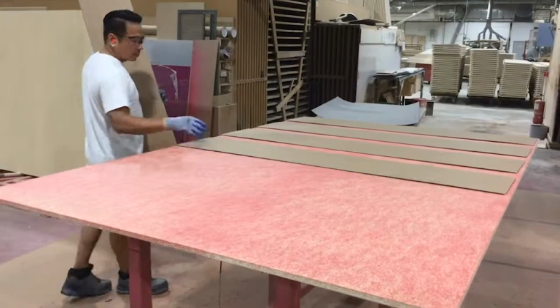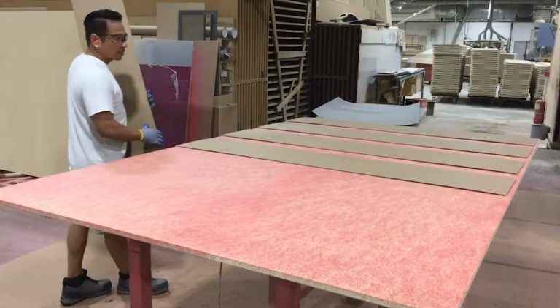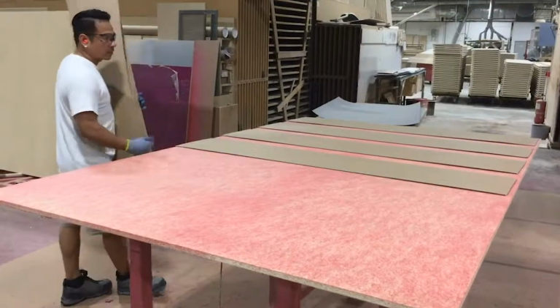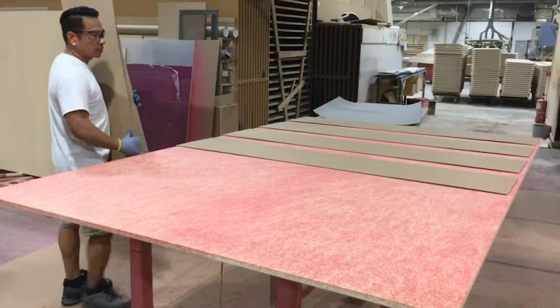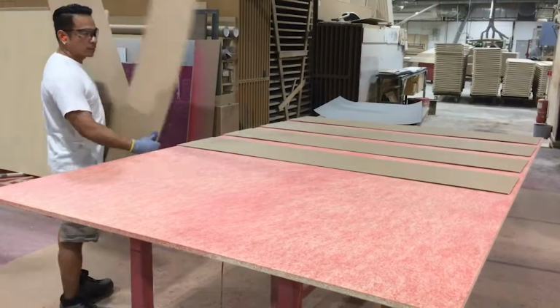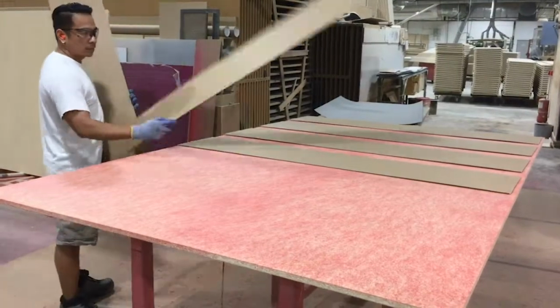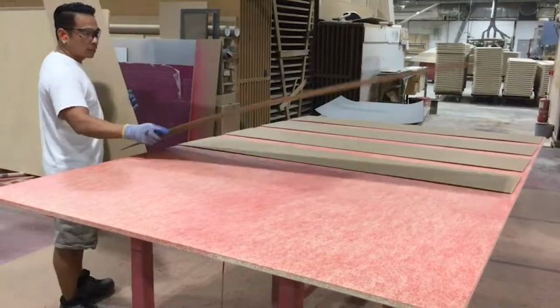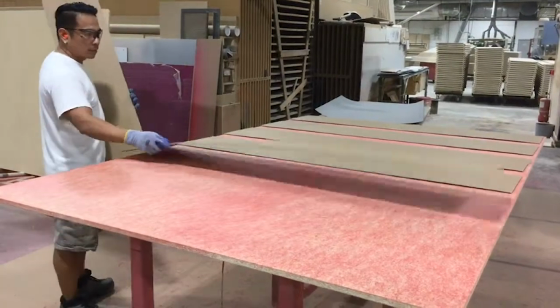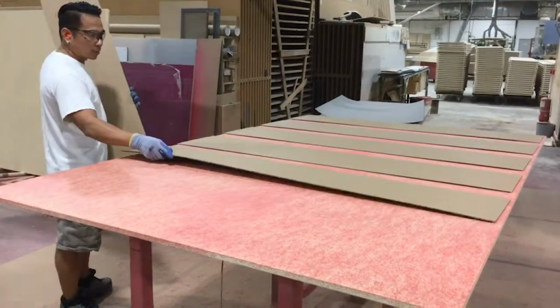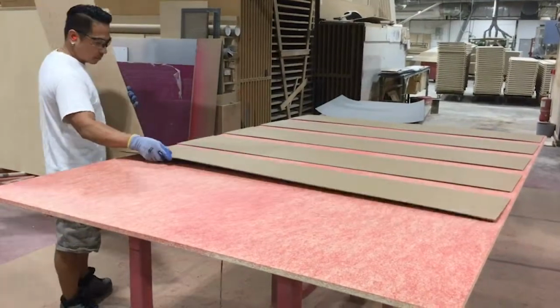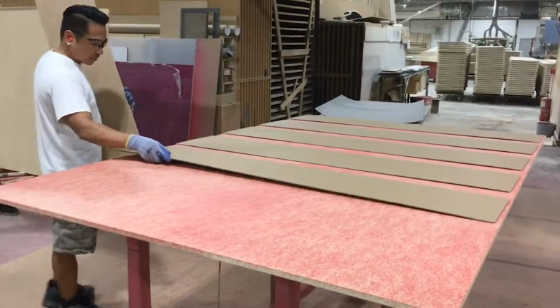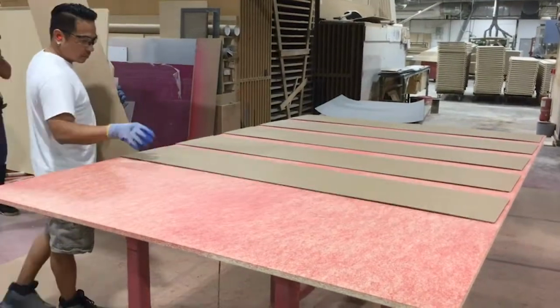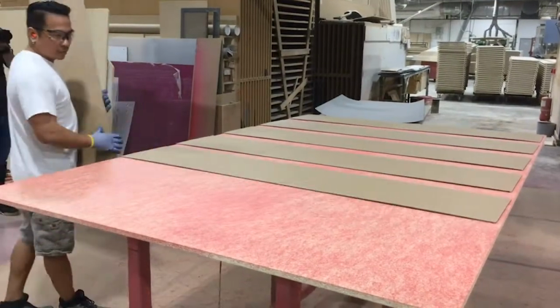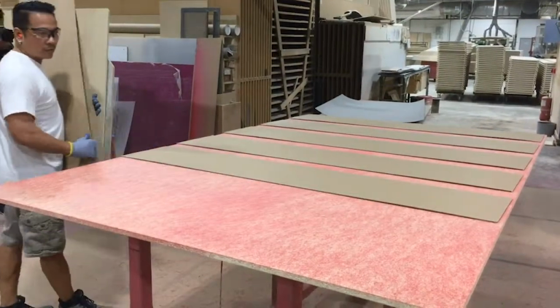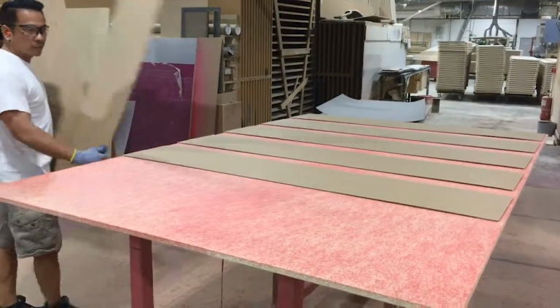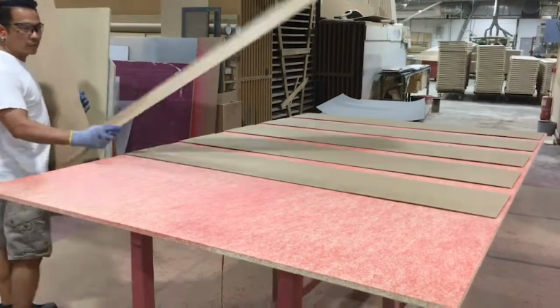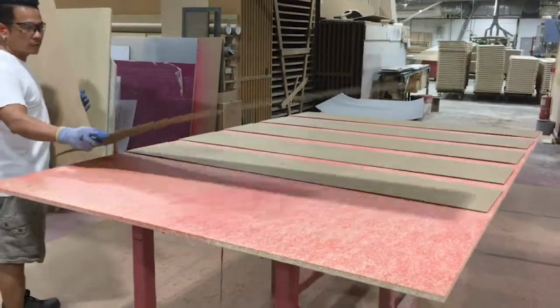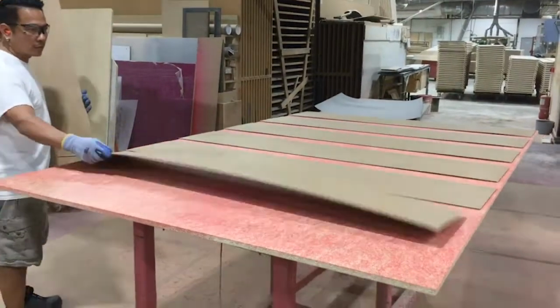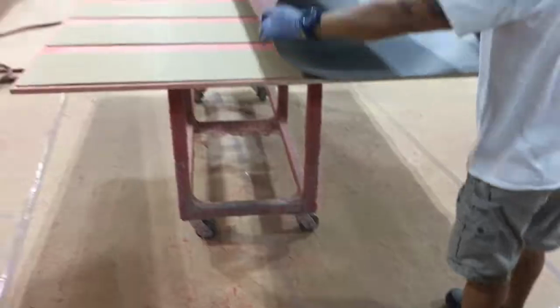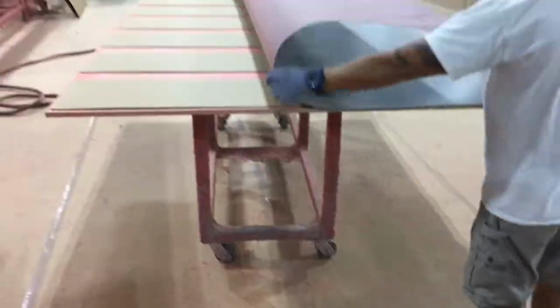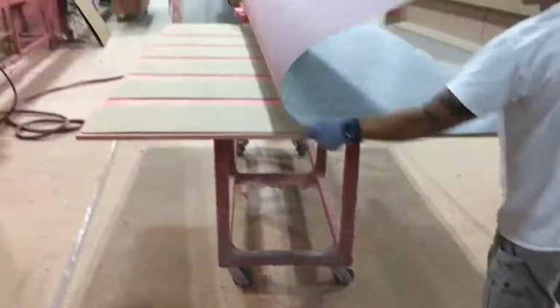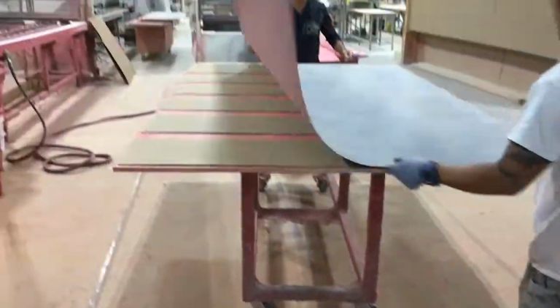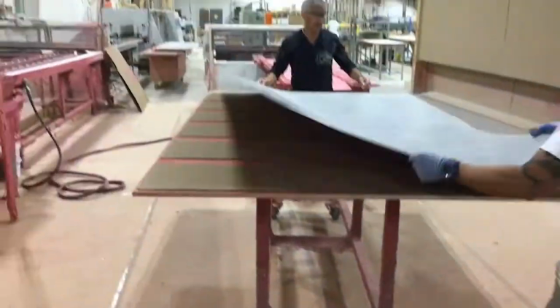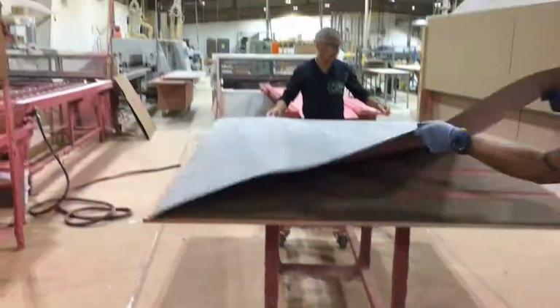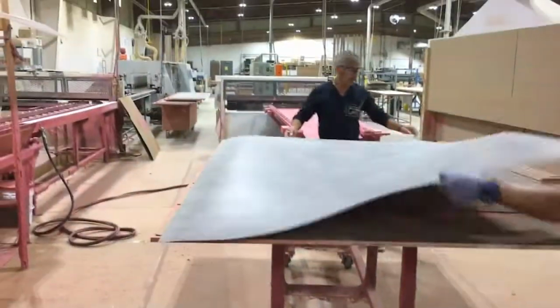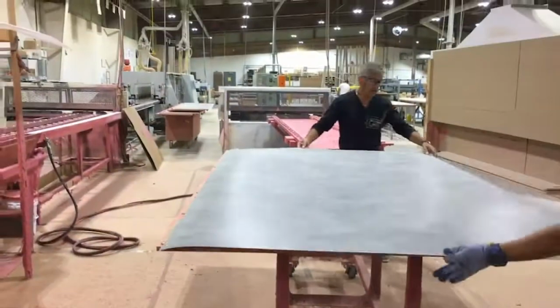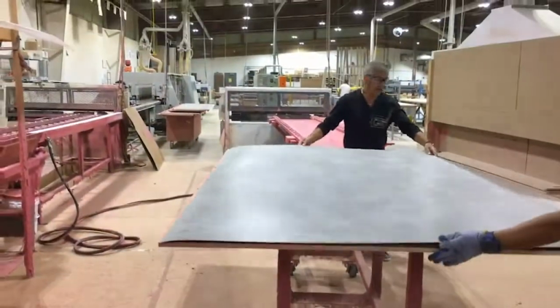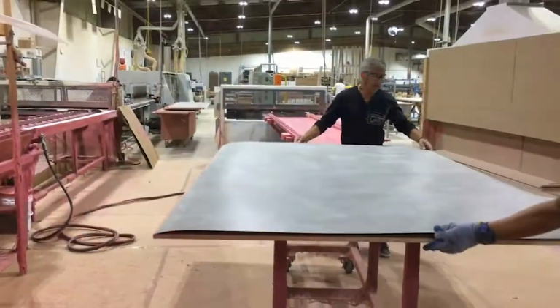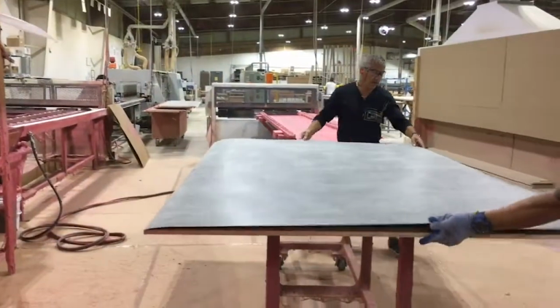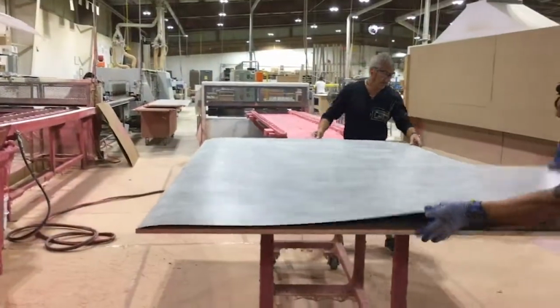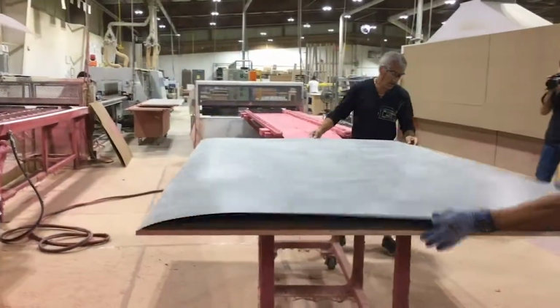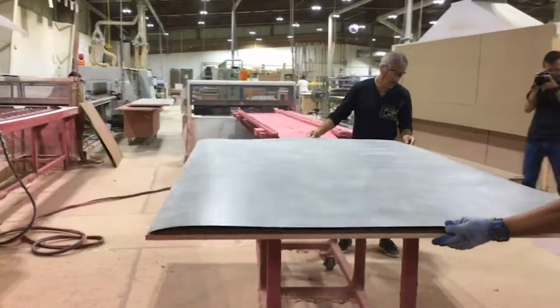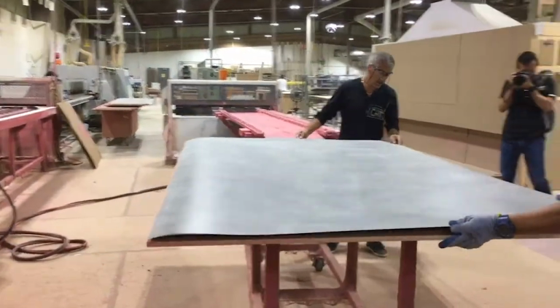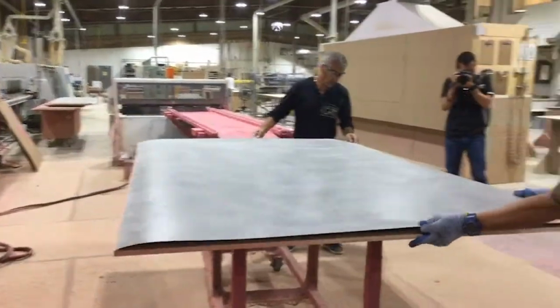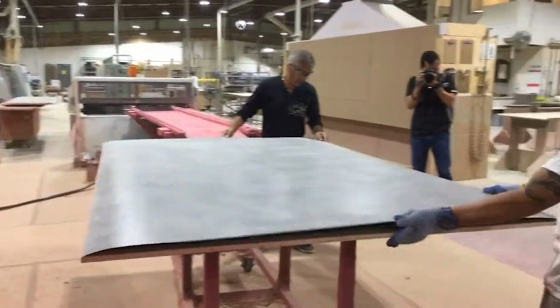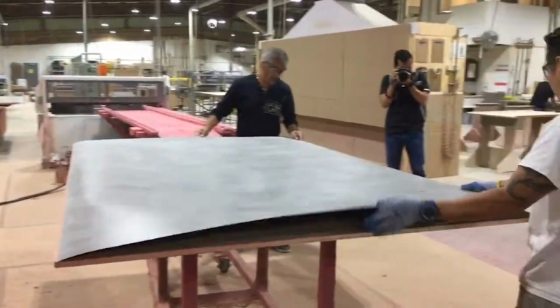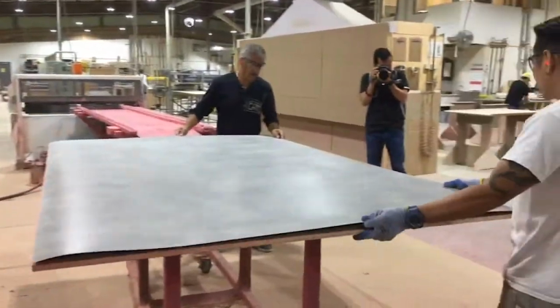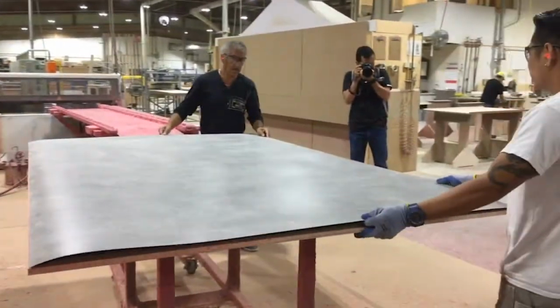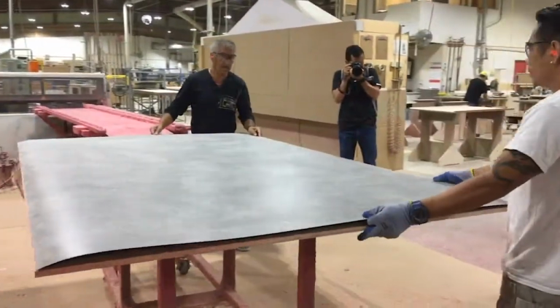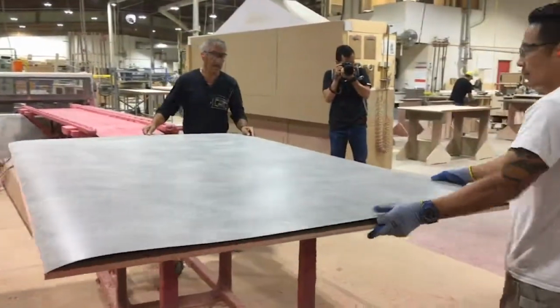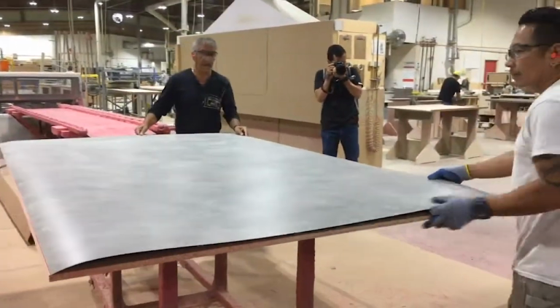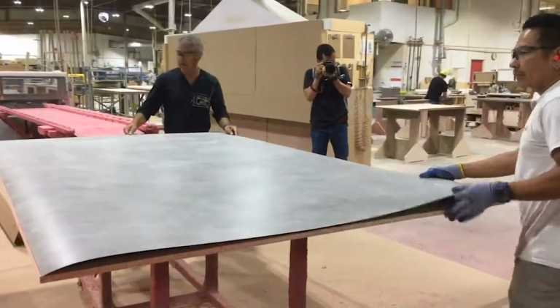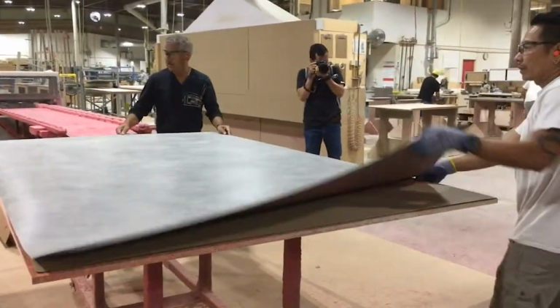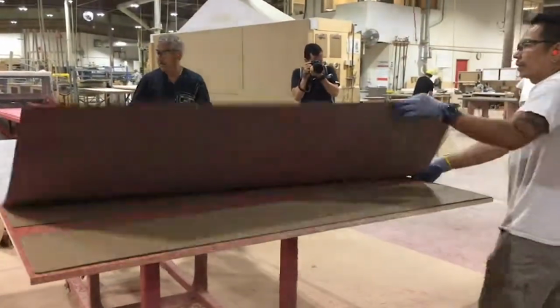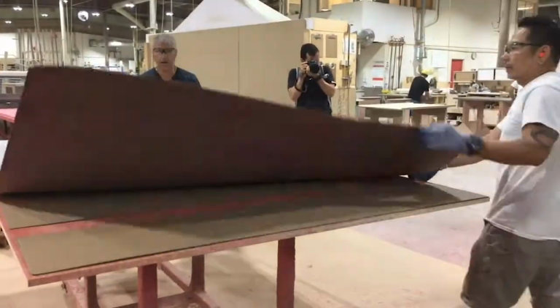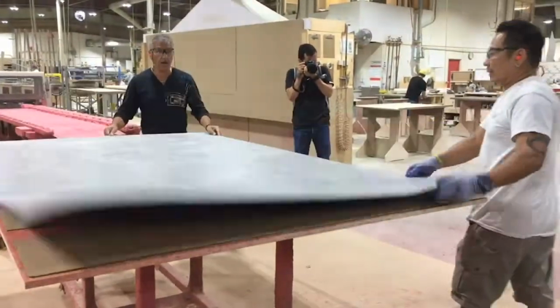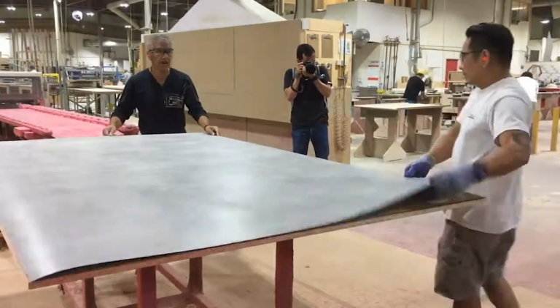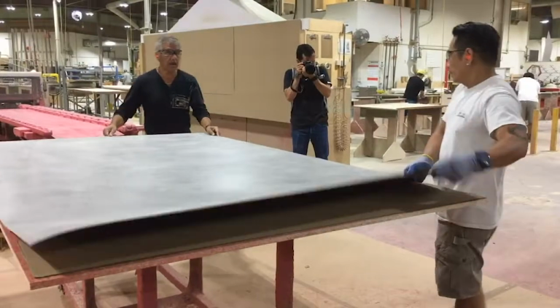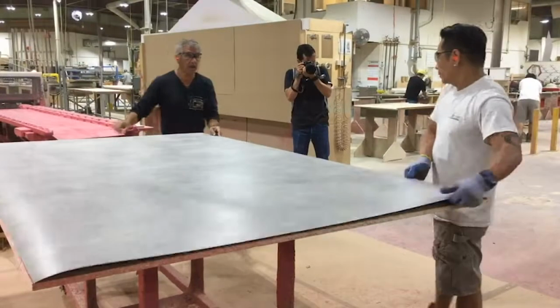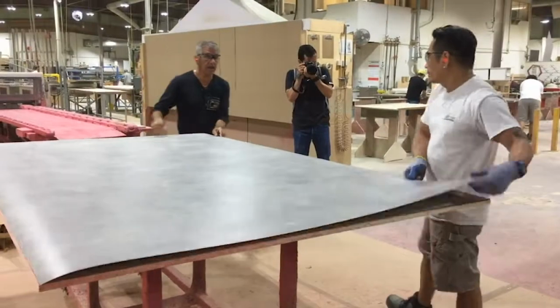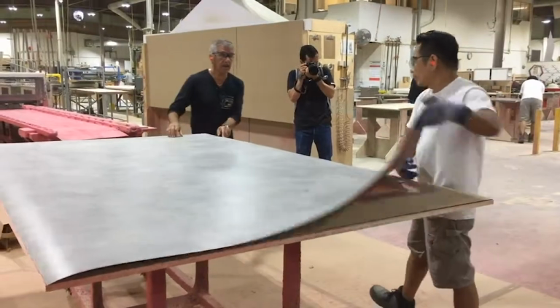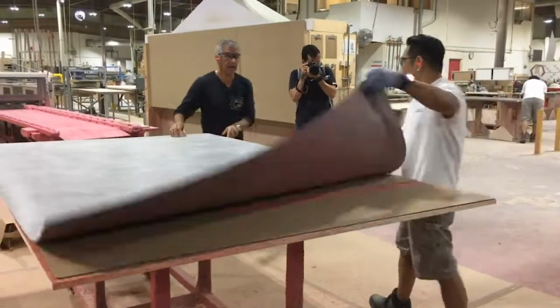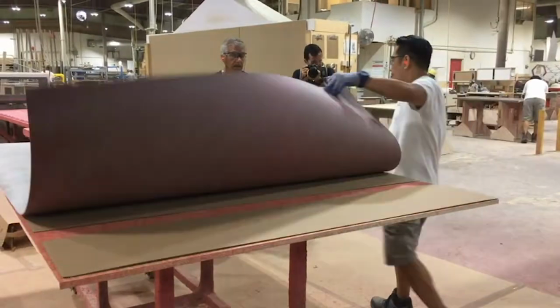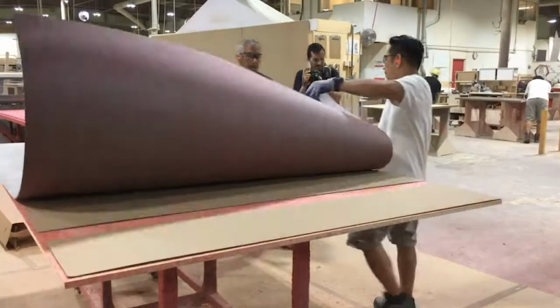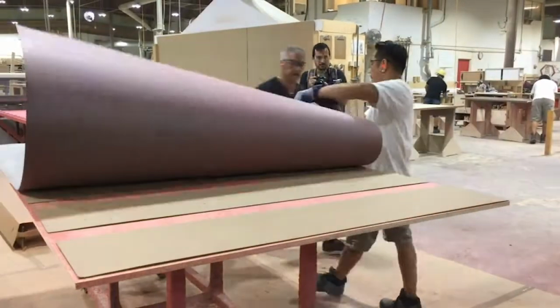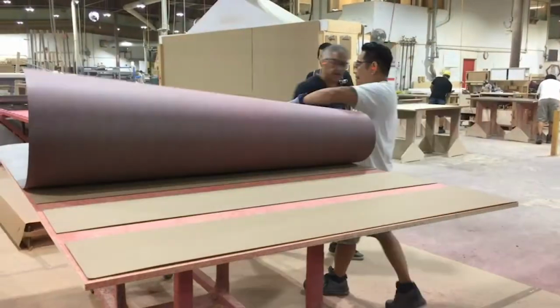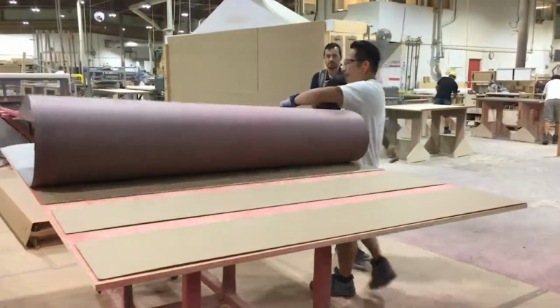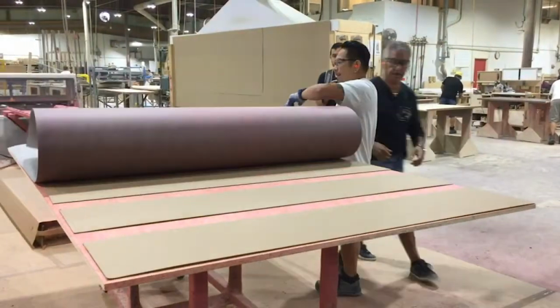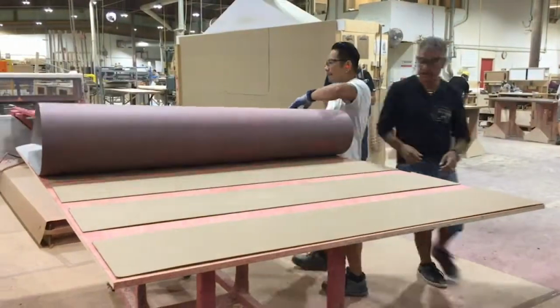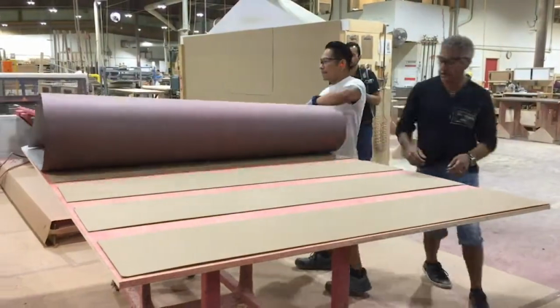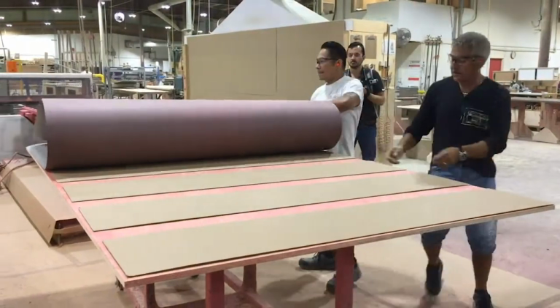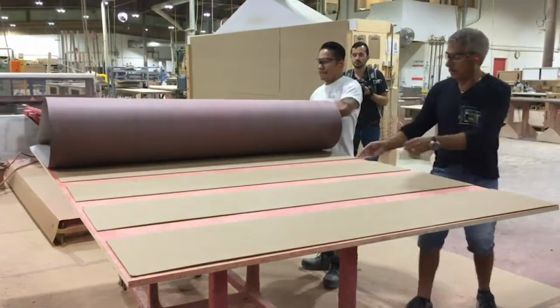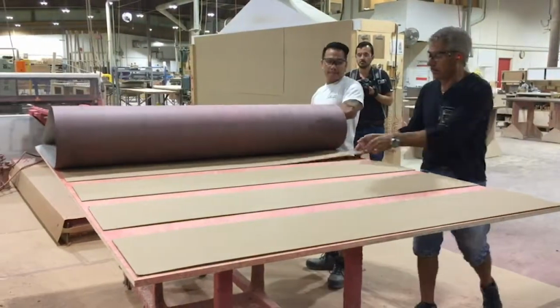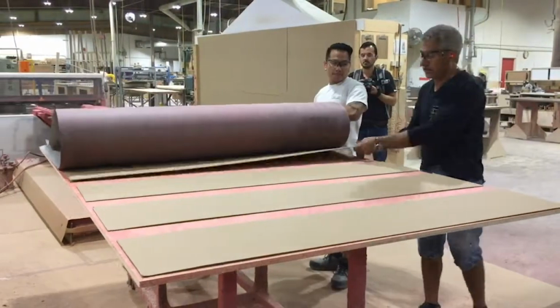Cardboard is used to help align the laminate sheet onto the core board before everything is set in just the right spot.